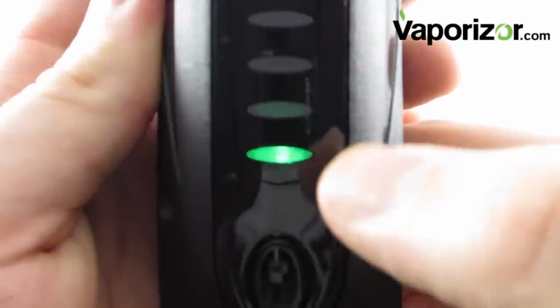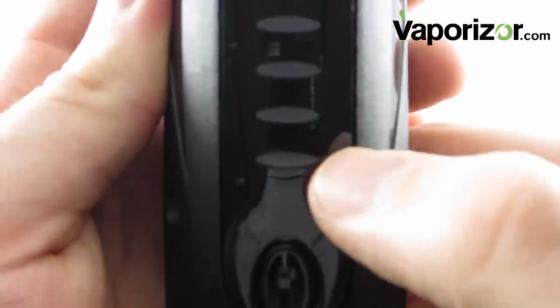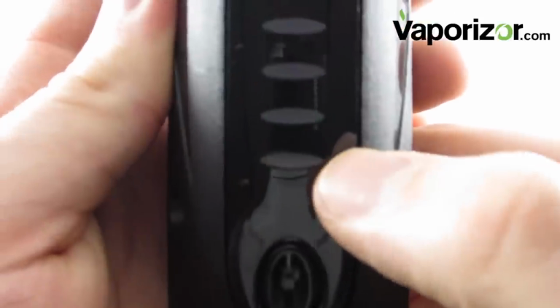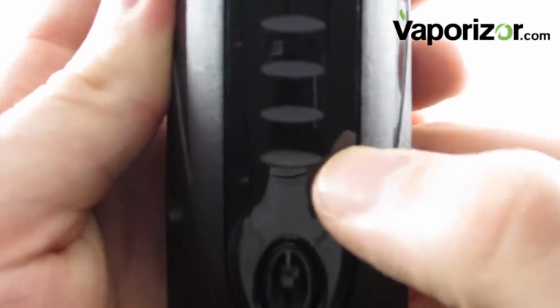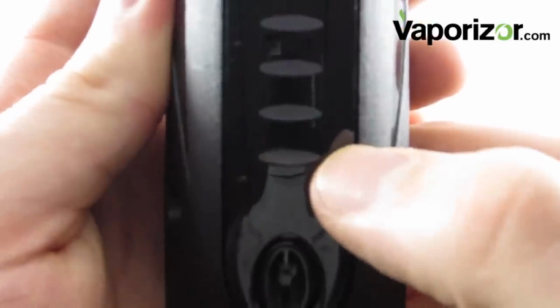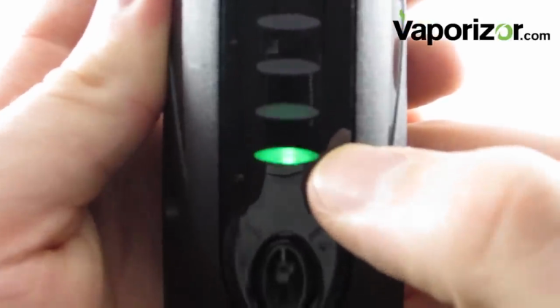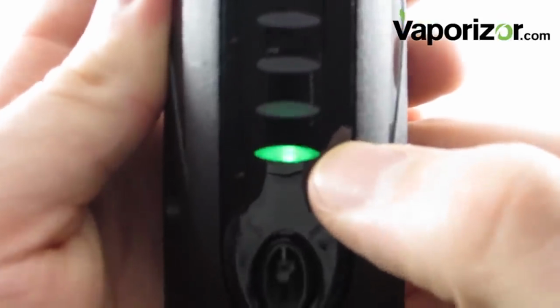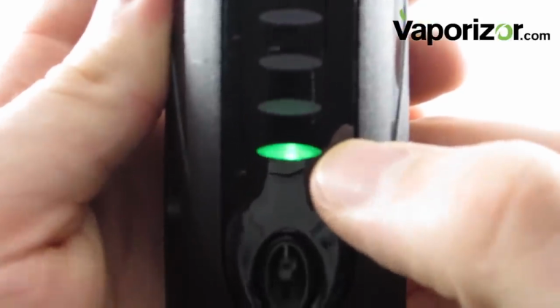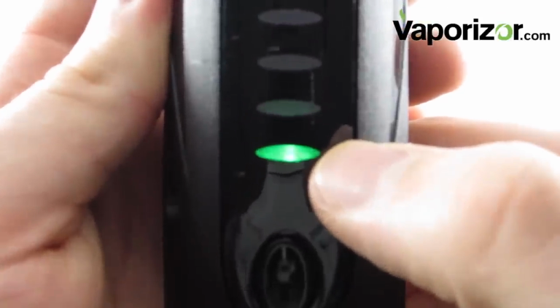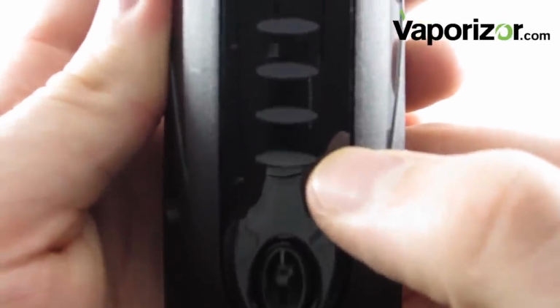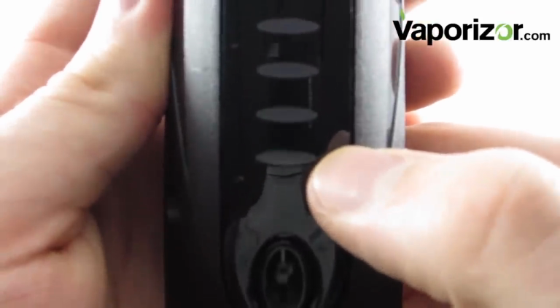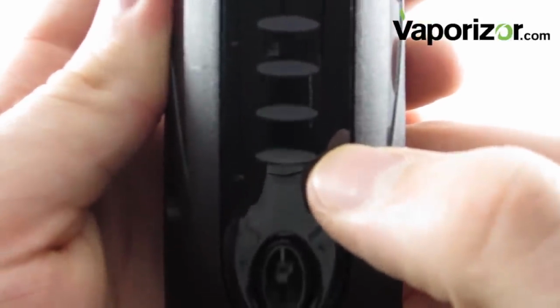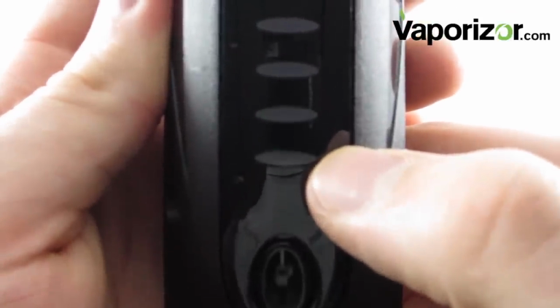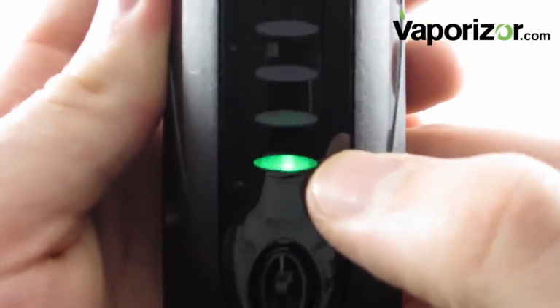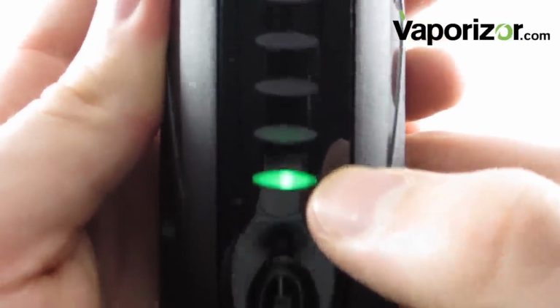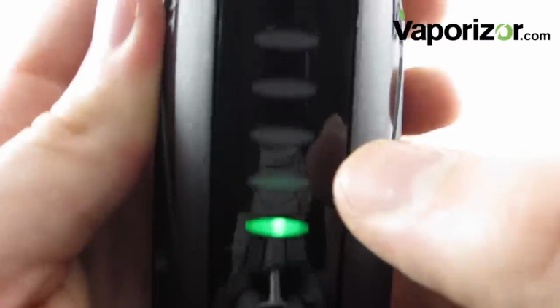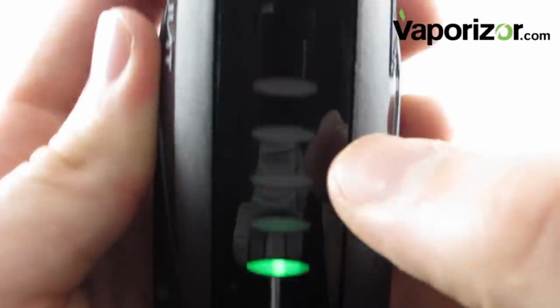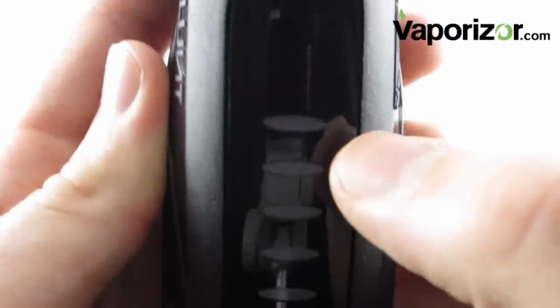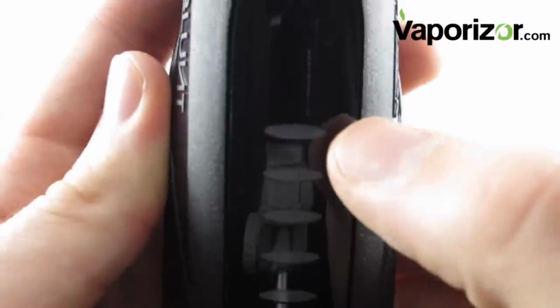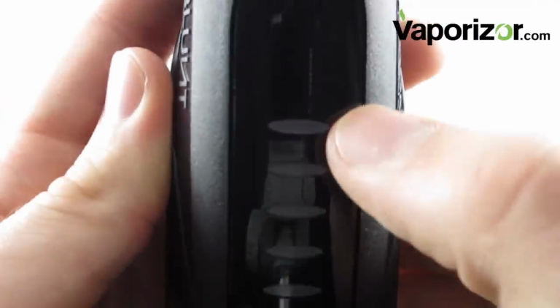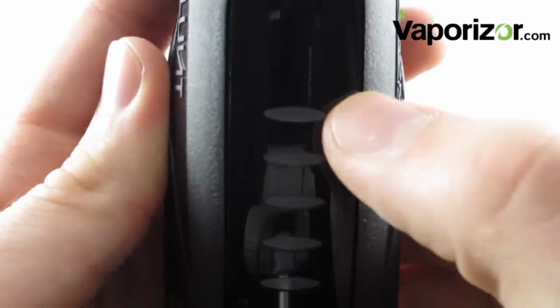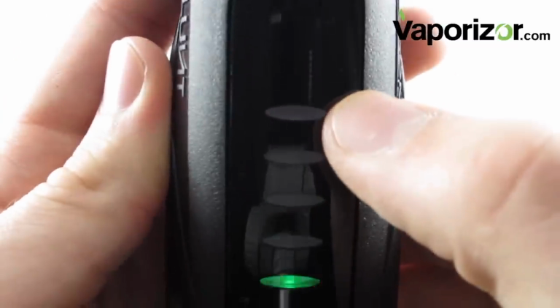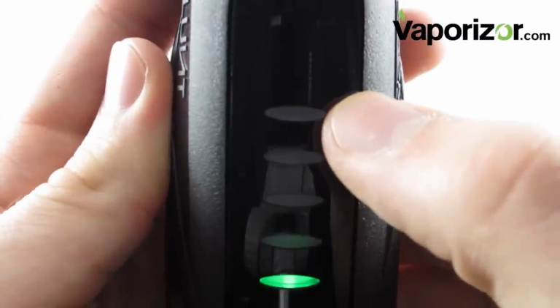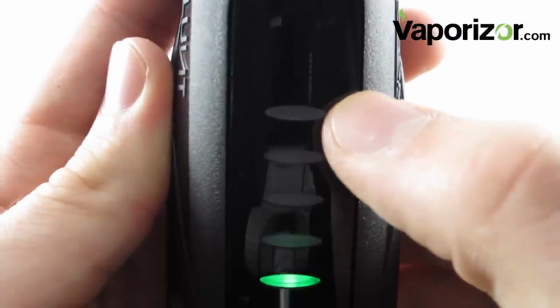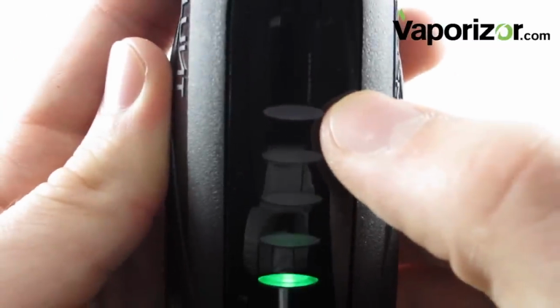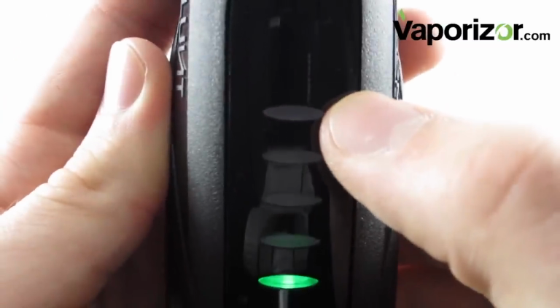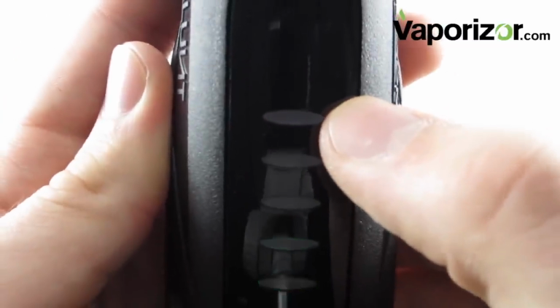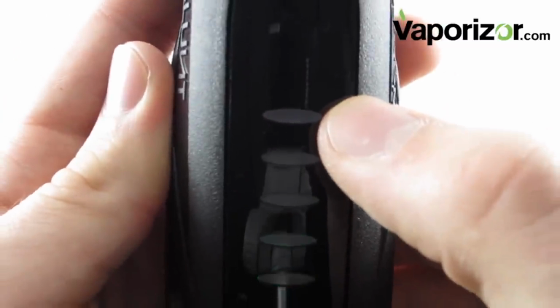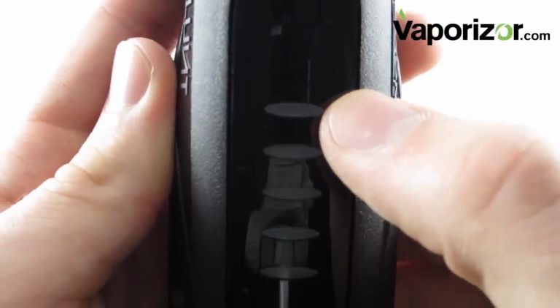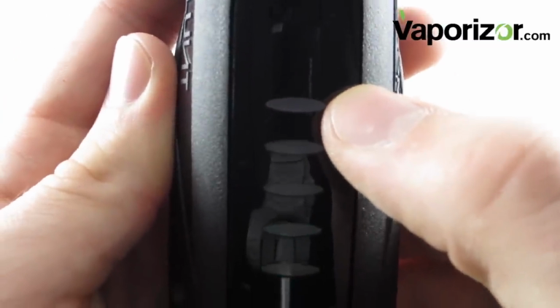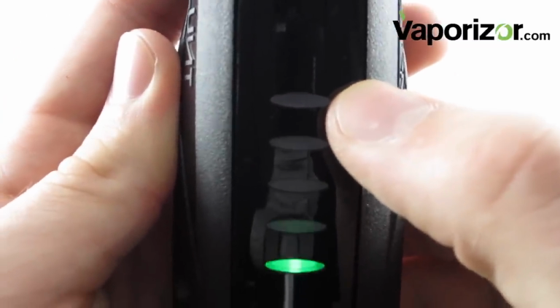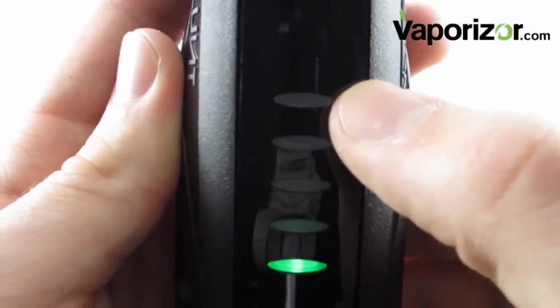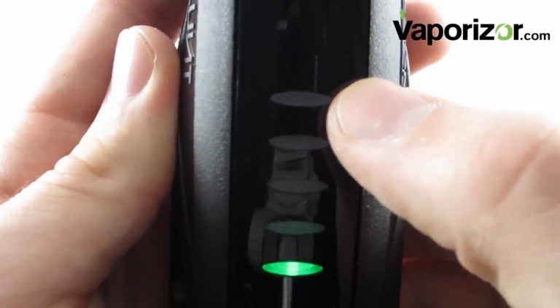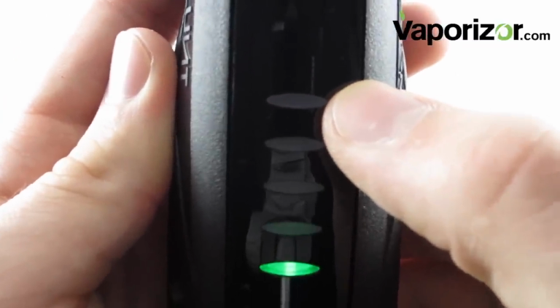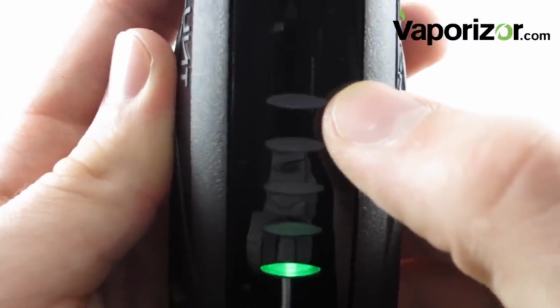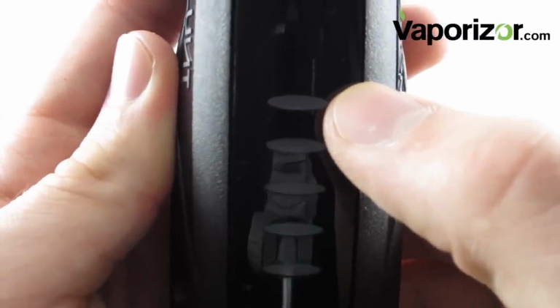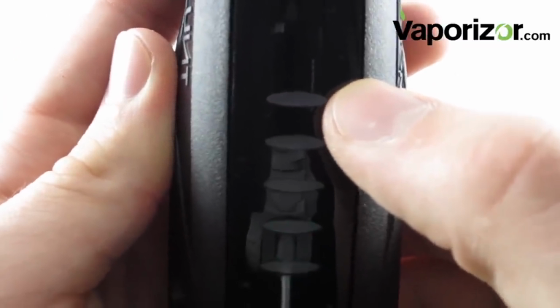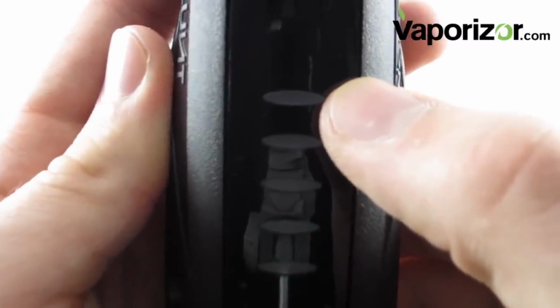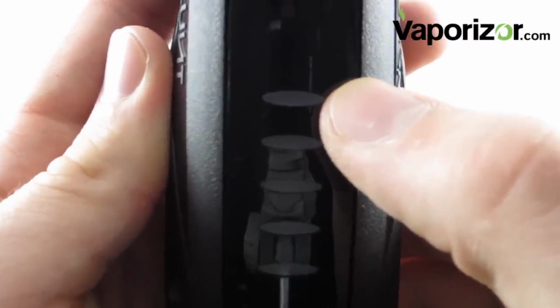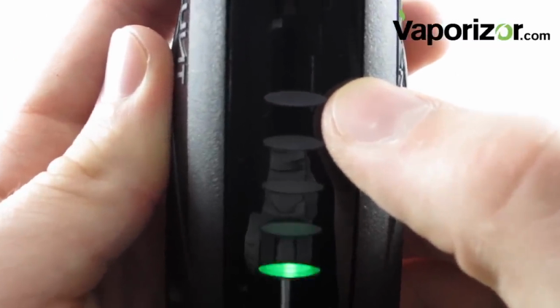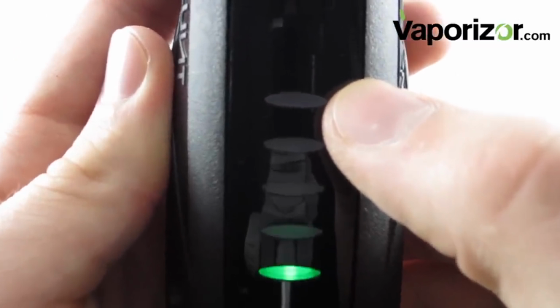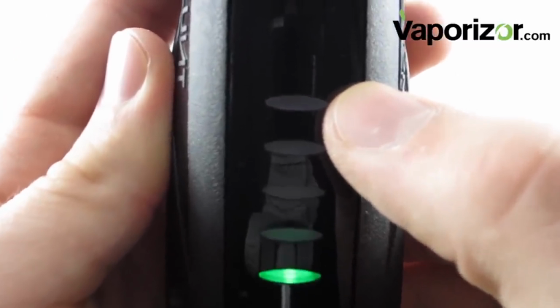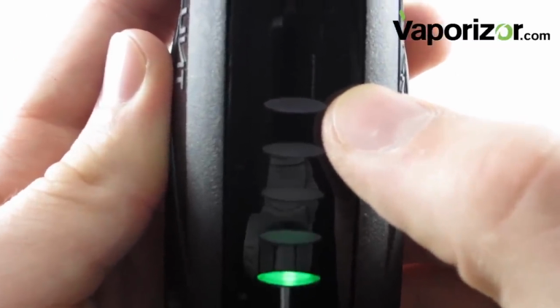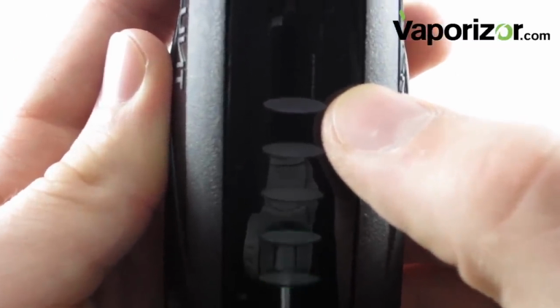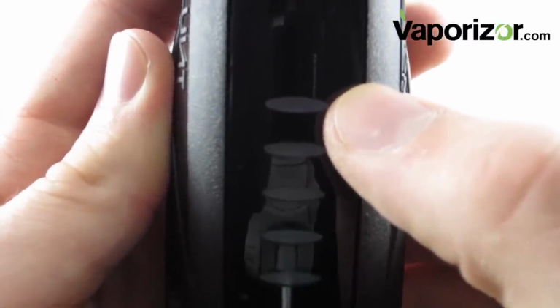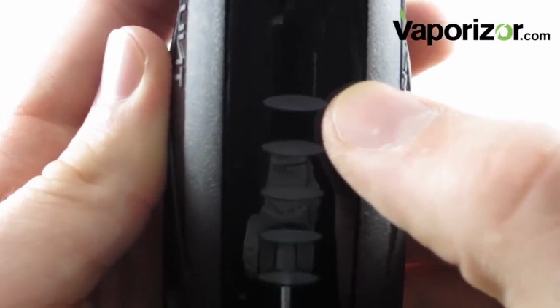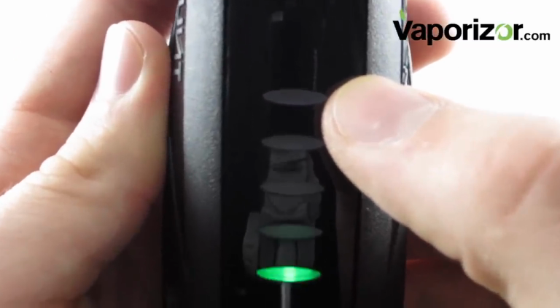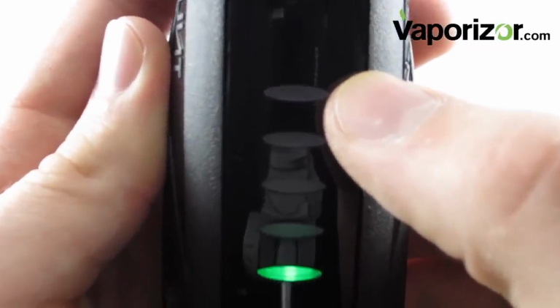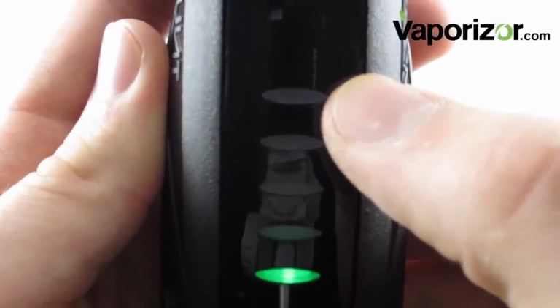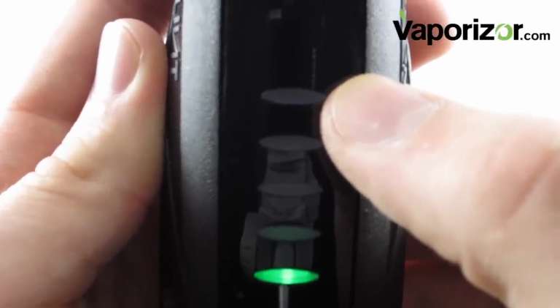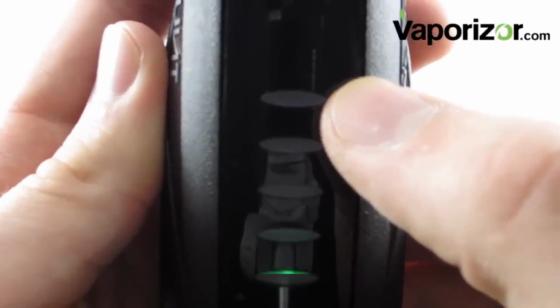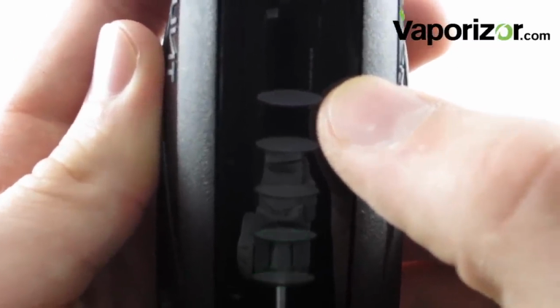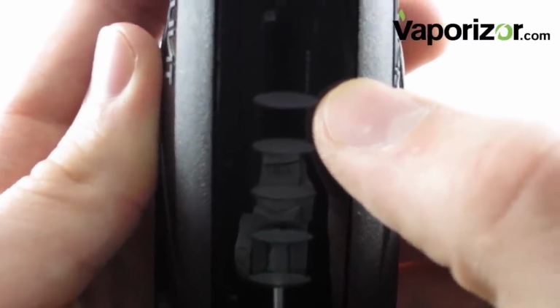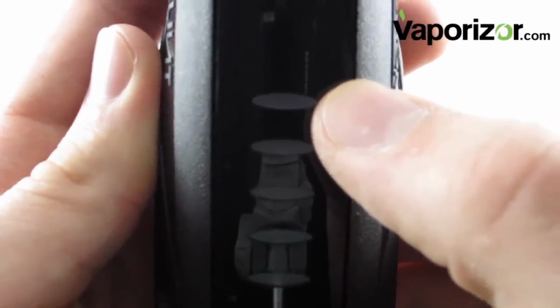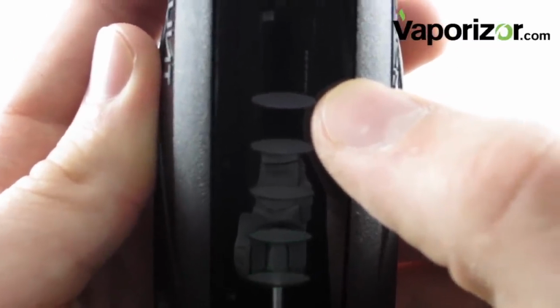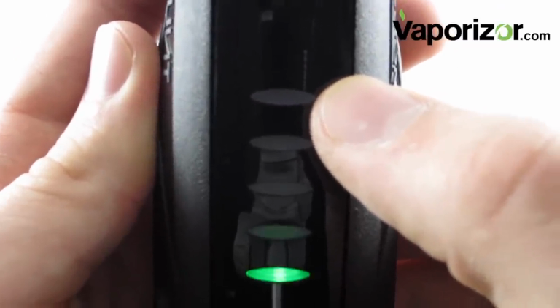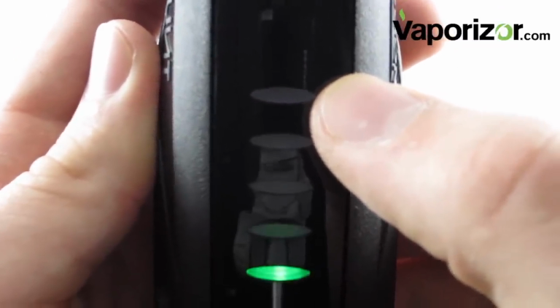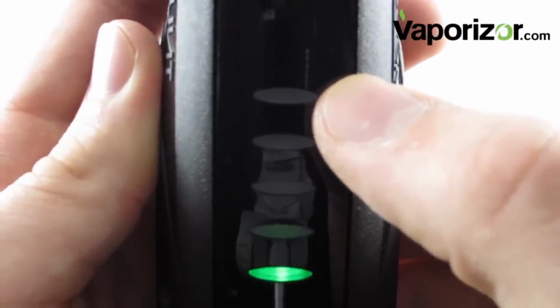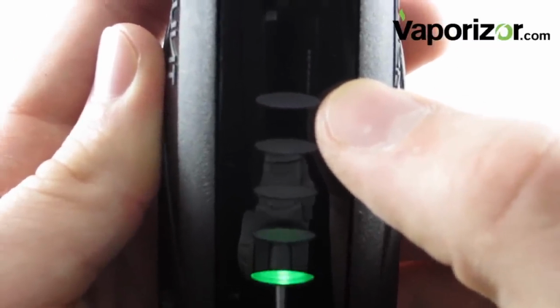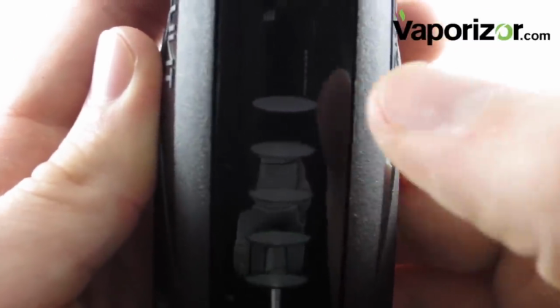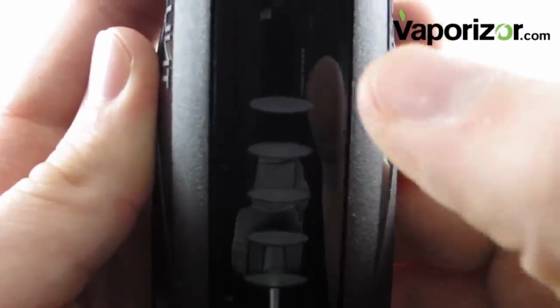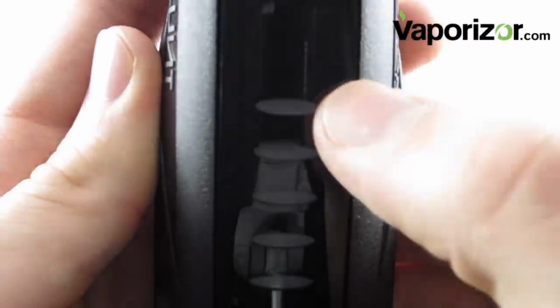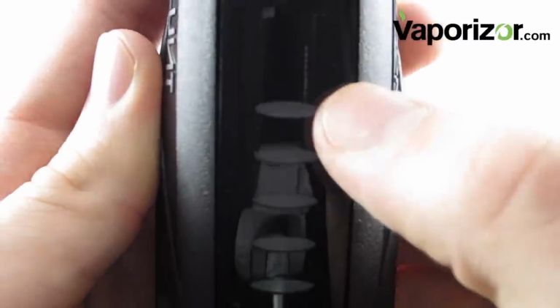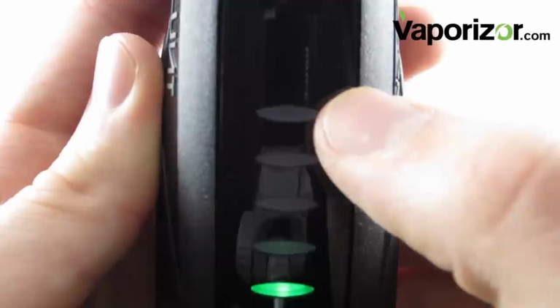The bottom setting is 370 degrees, while the top setting is 470 degrees, which is a little bit overkill for herbs, but if you're into oils and concentrates, it's perfect.